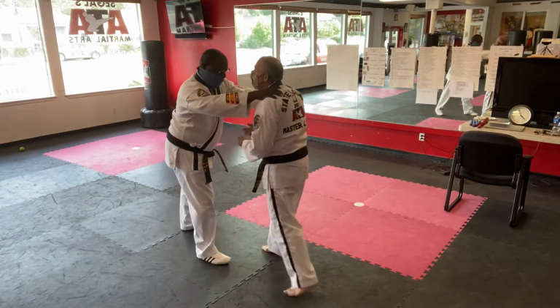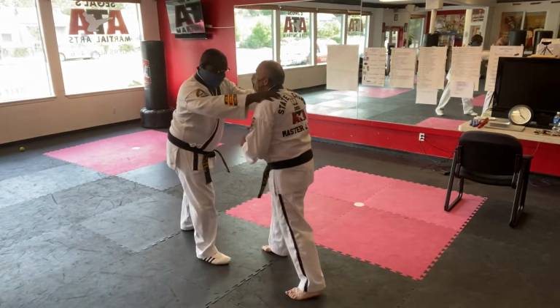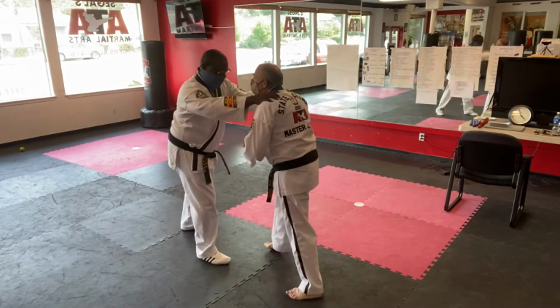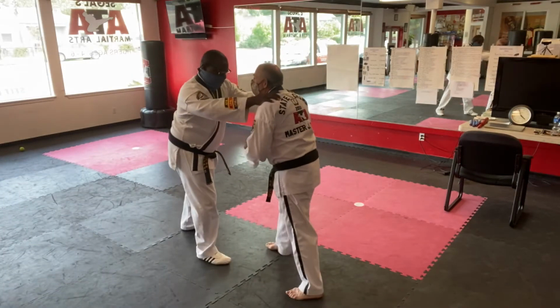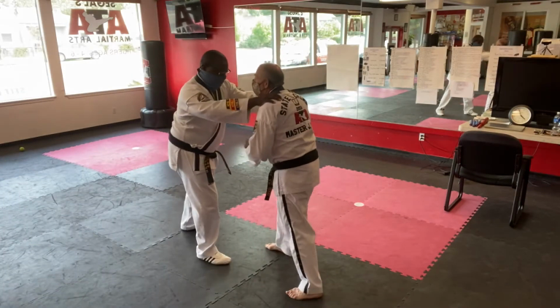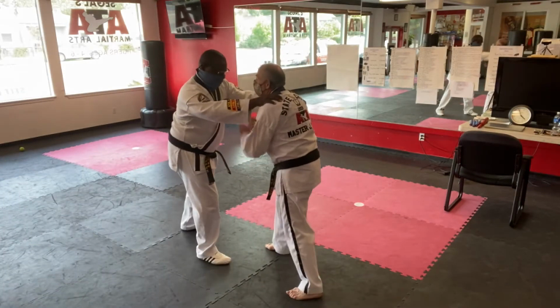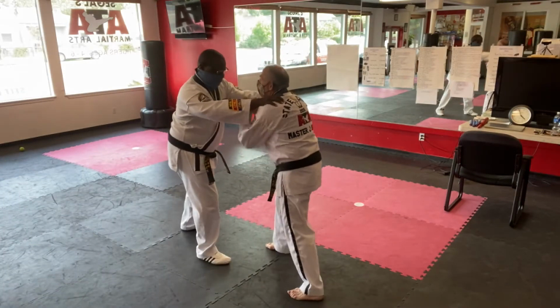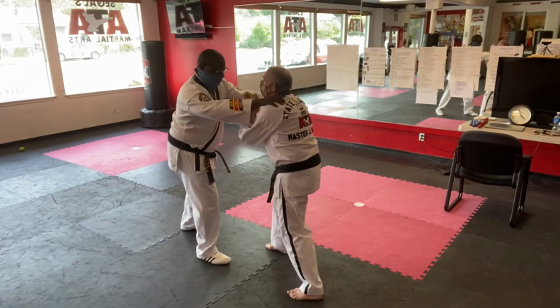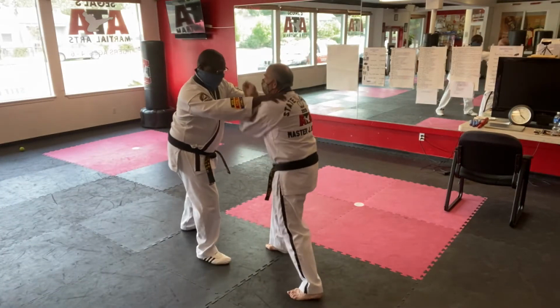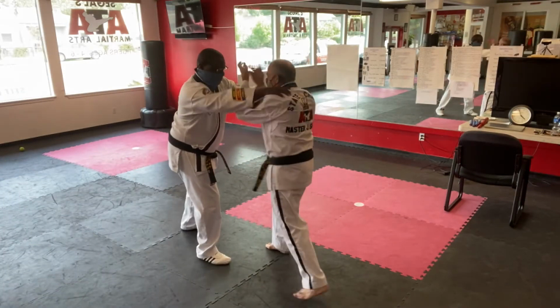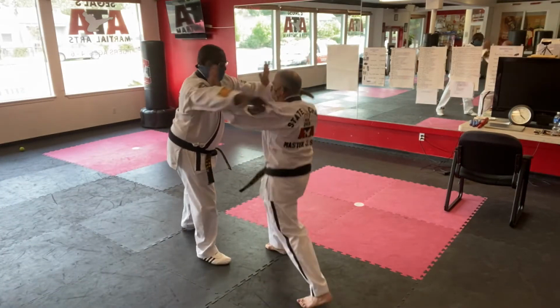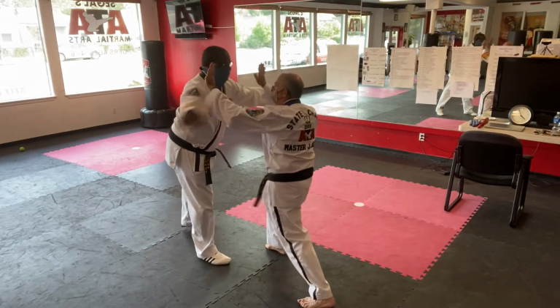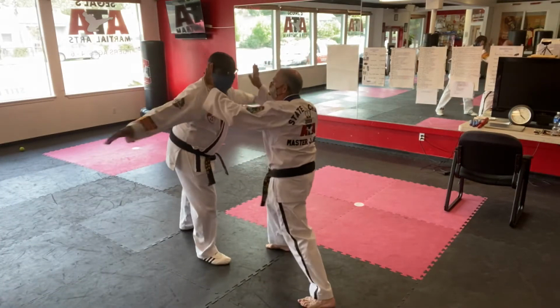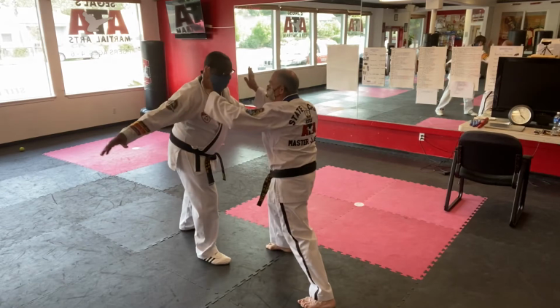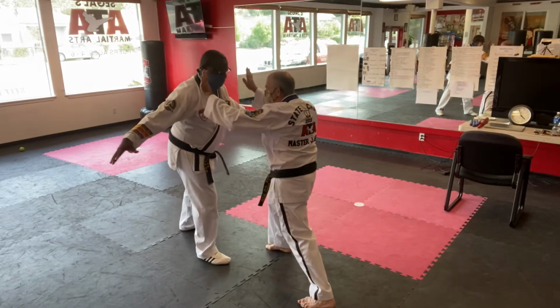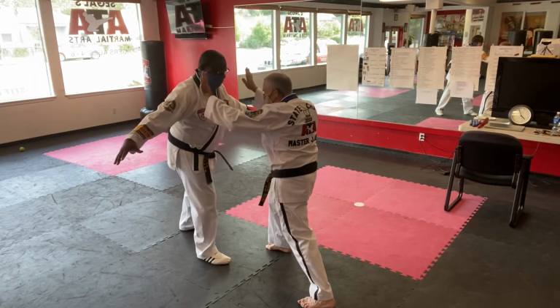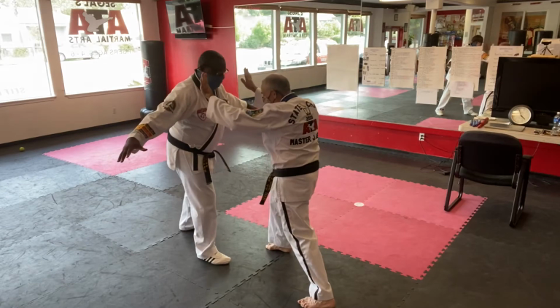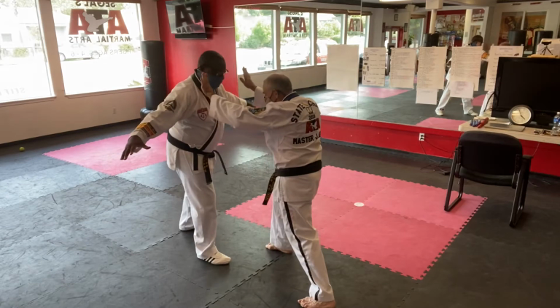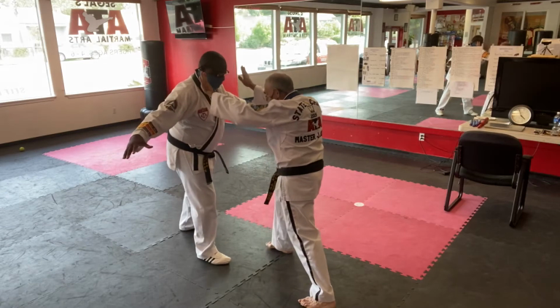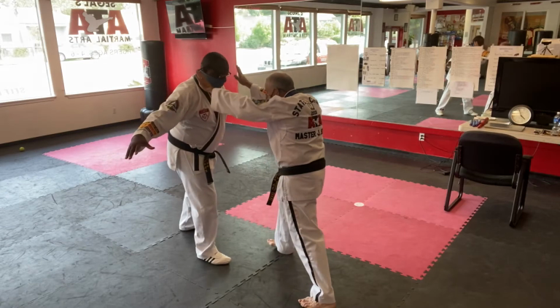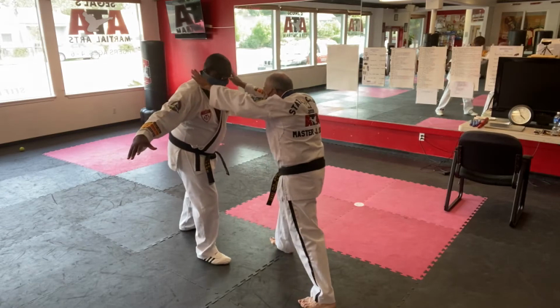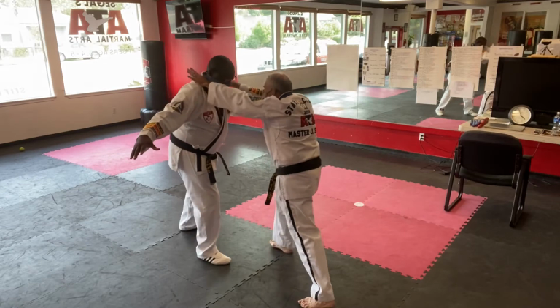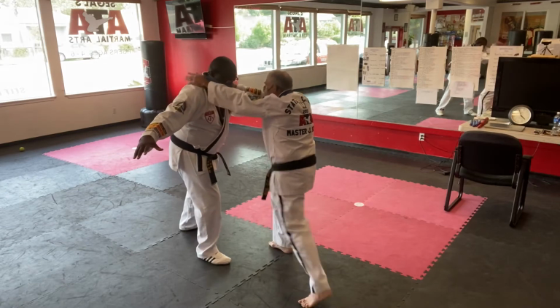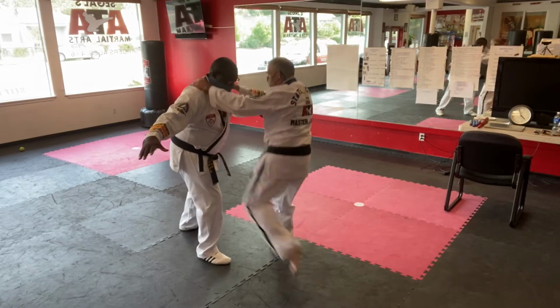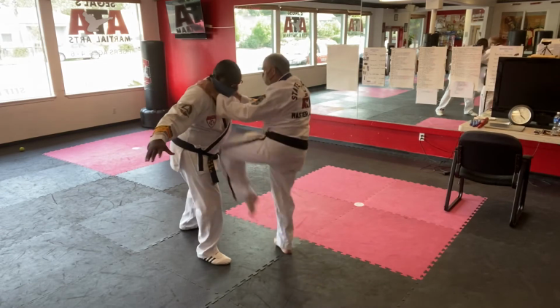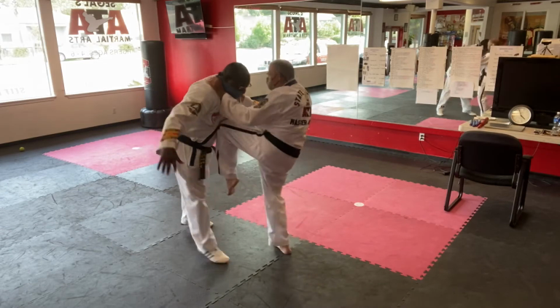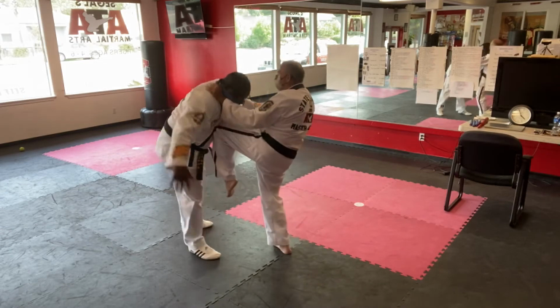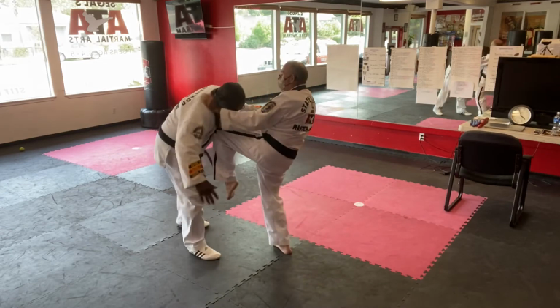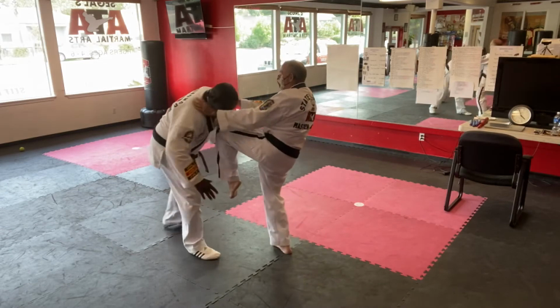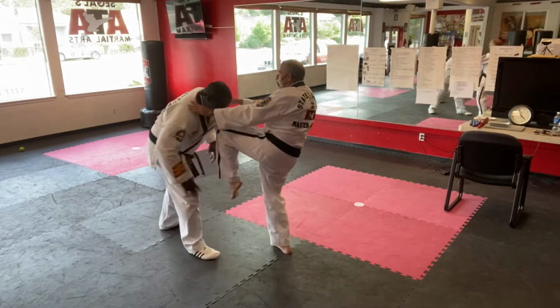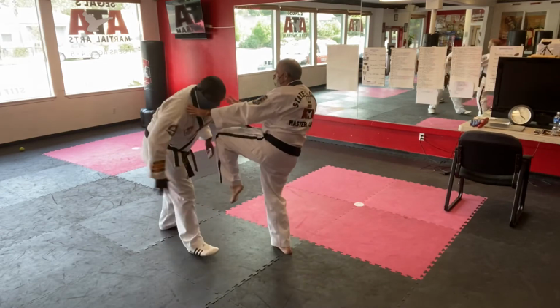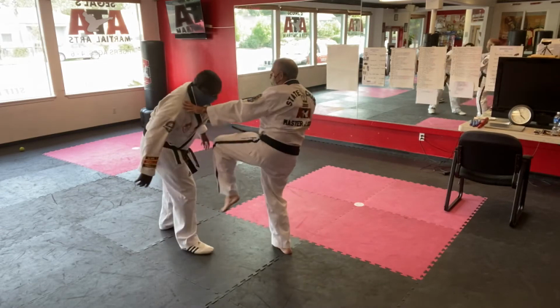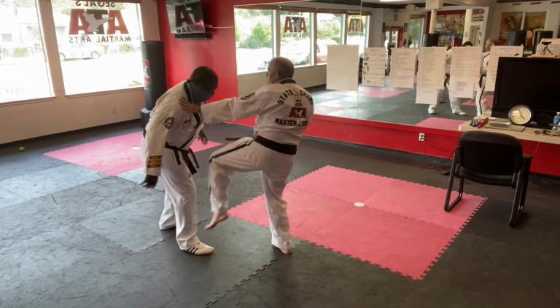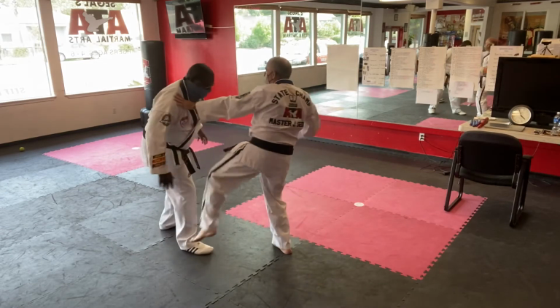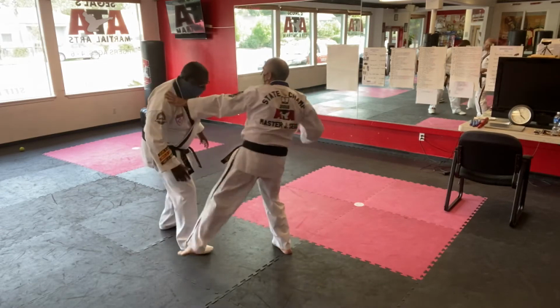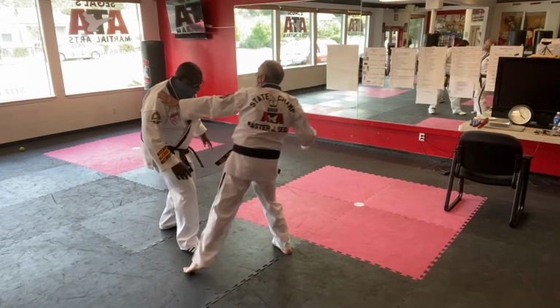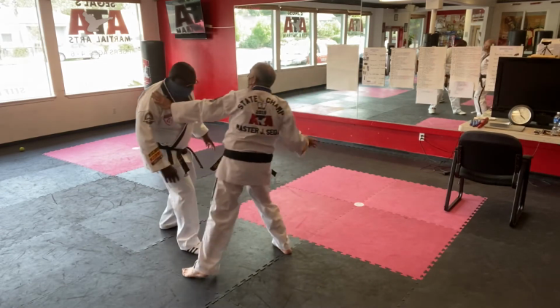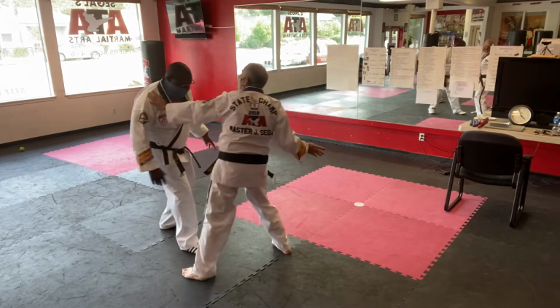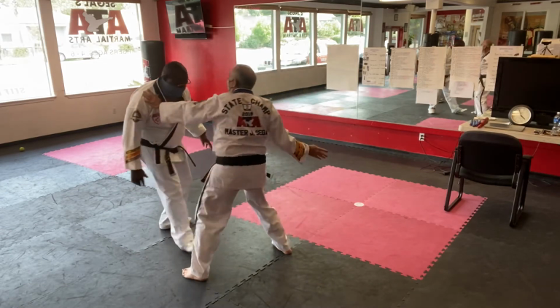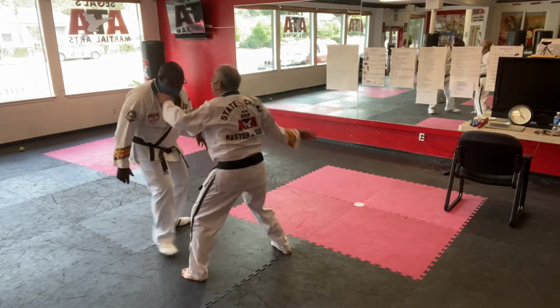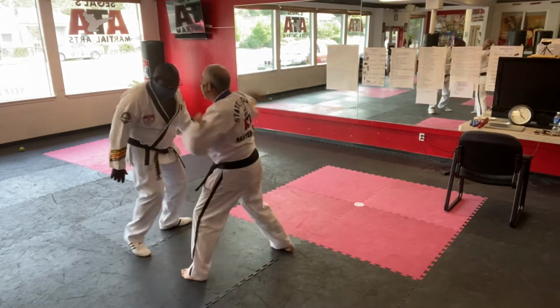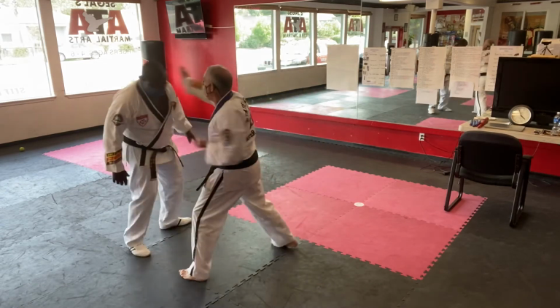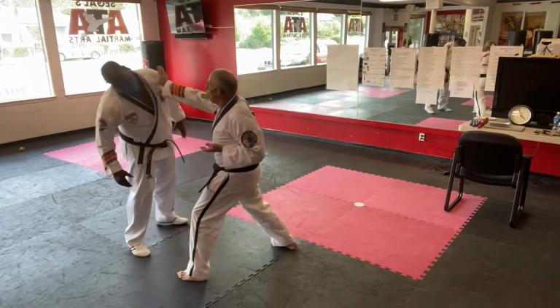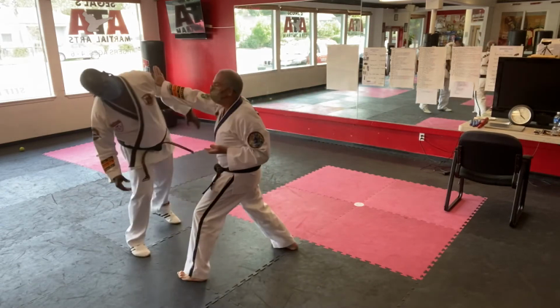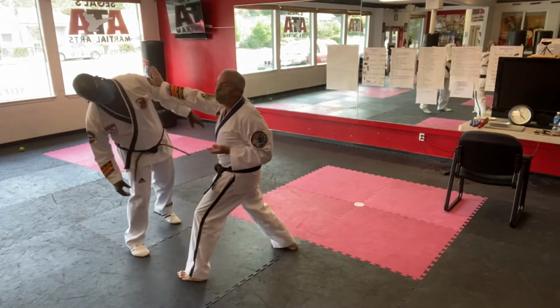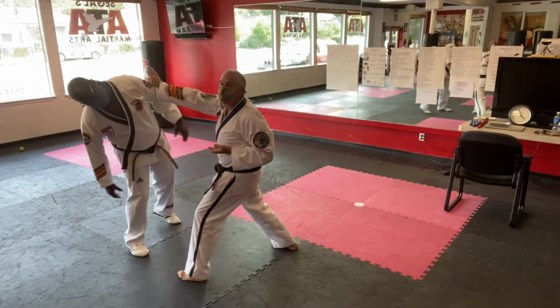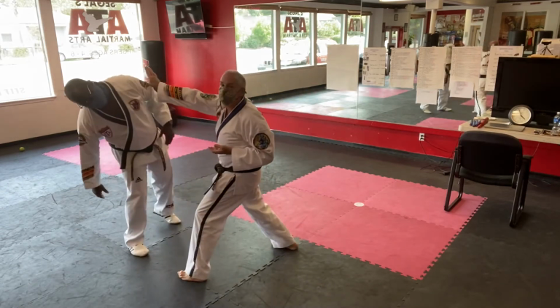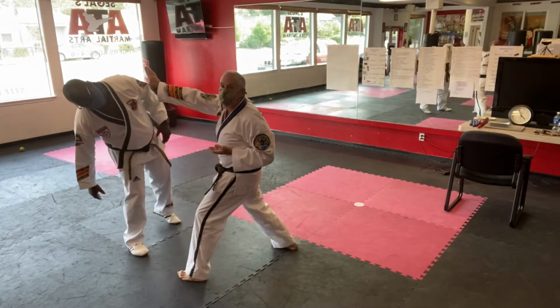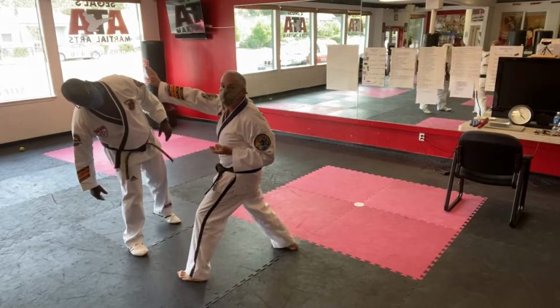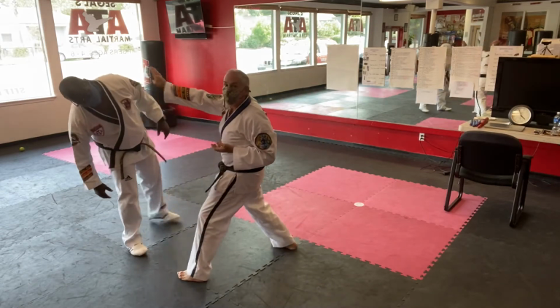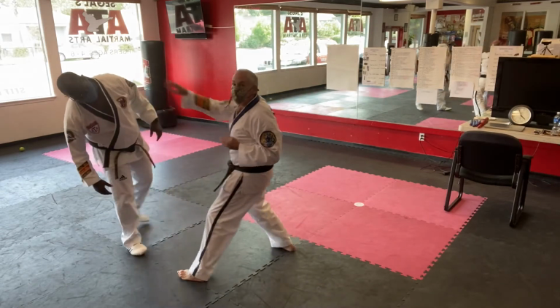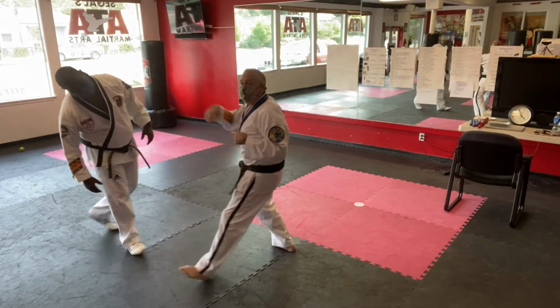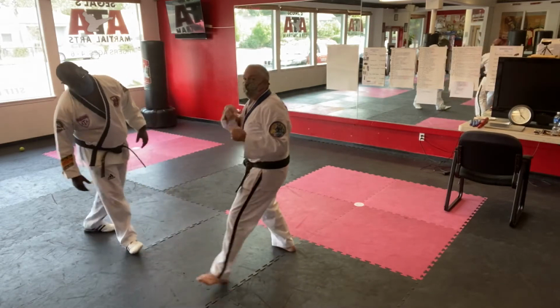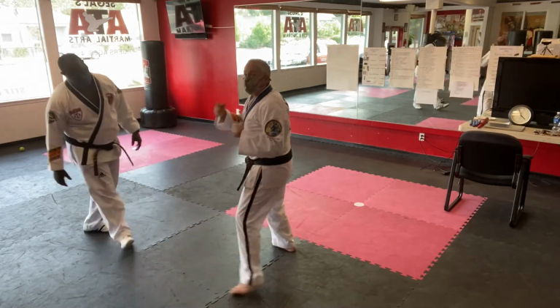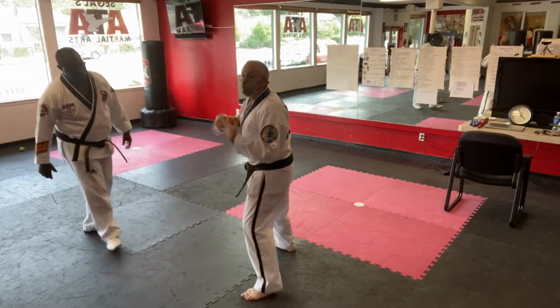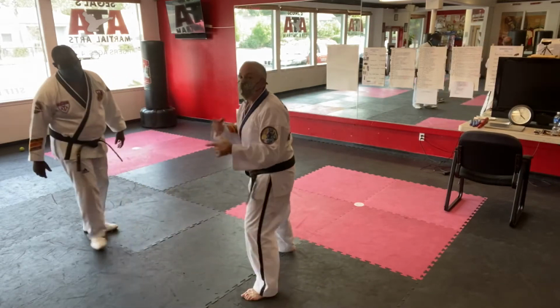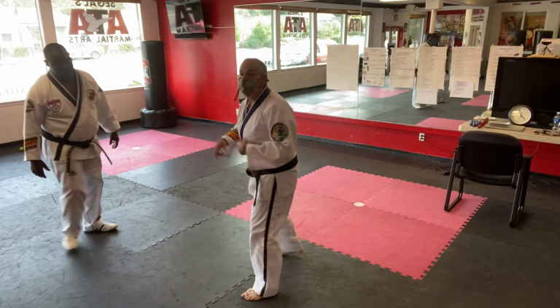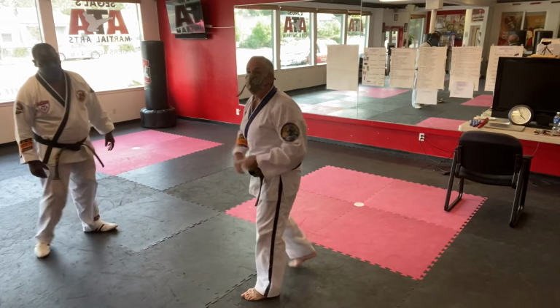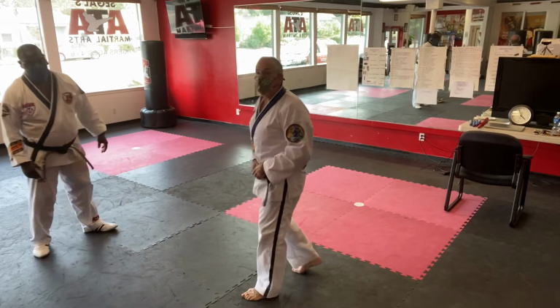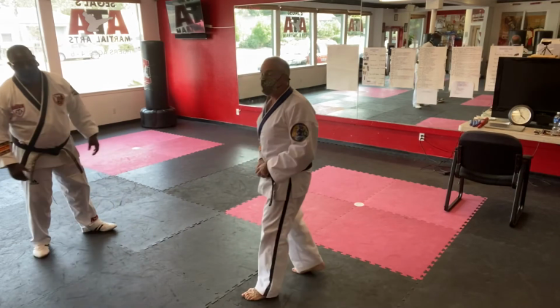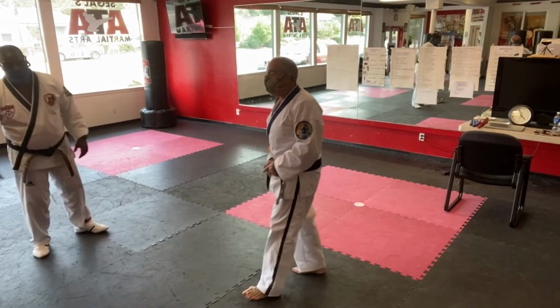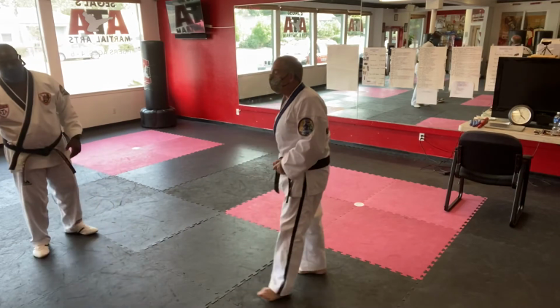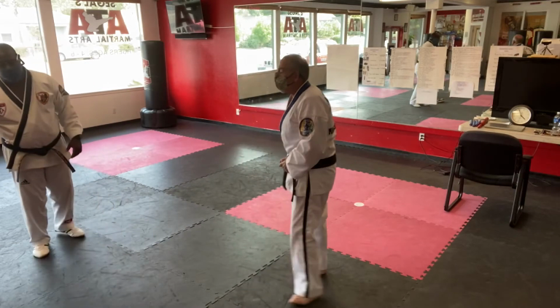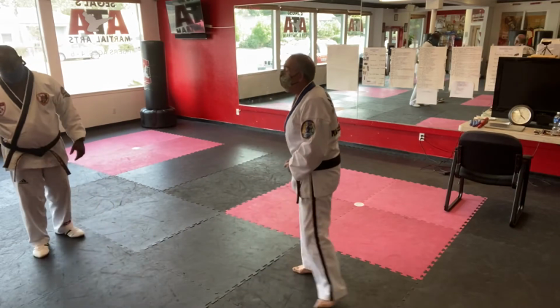We're going to block, use the back knee, and then when we land forward, kick with the backhand. Try it on both sides of the body.